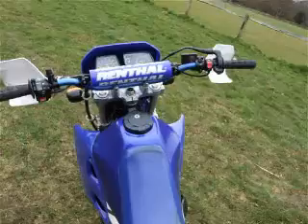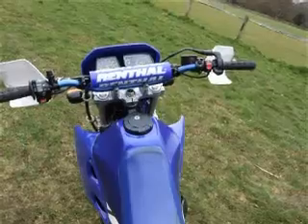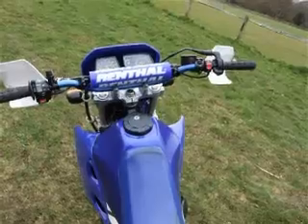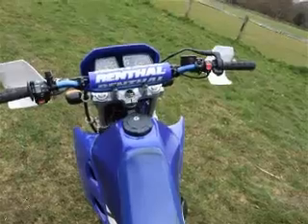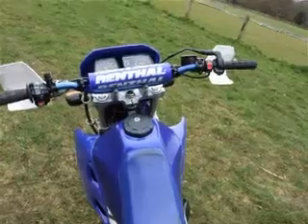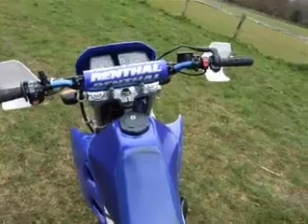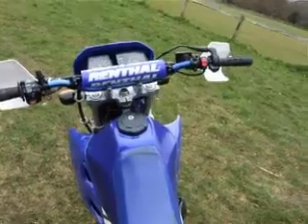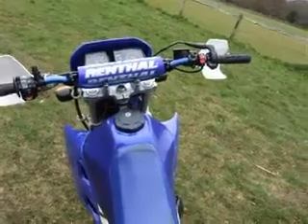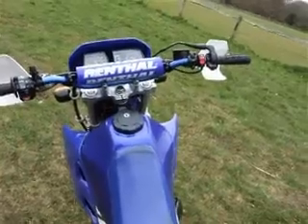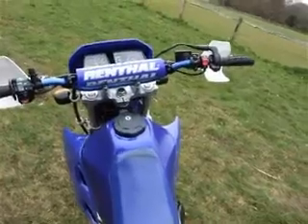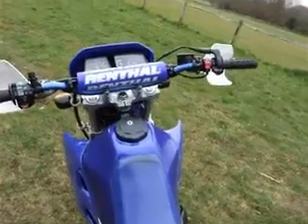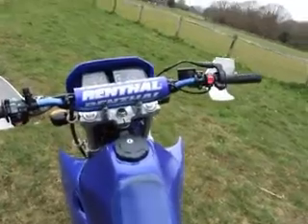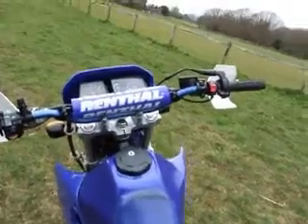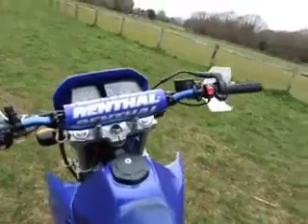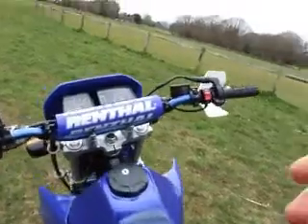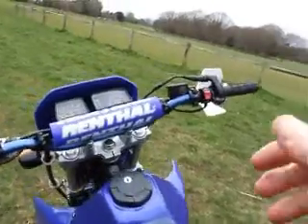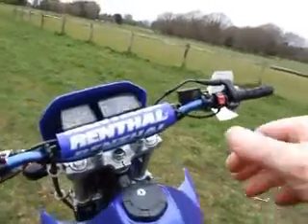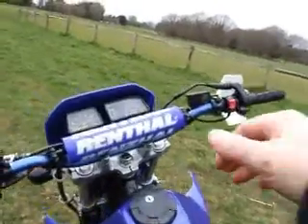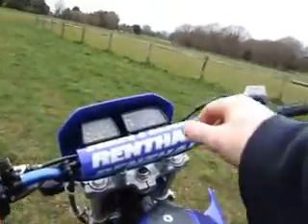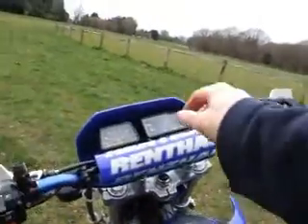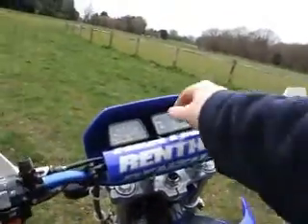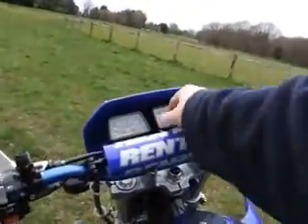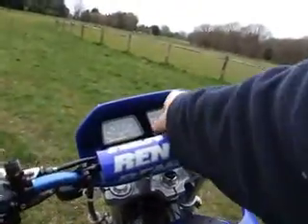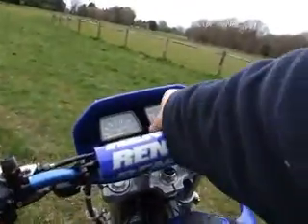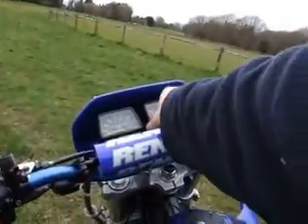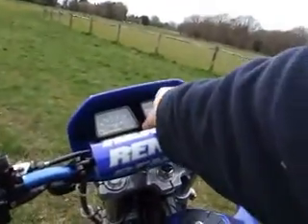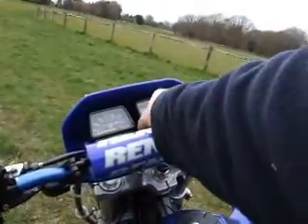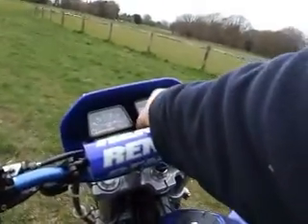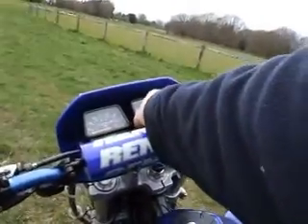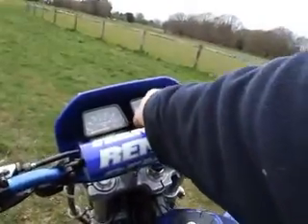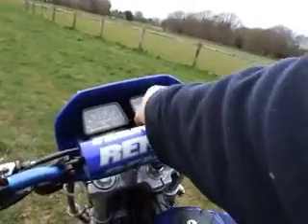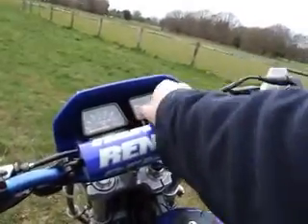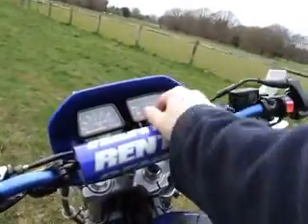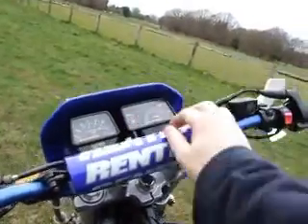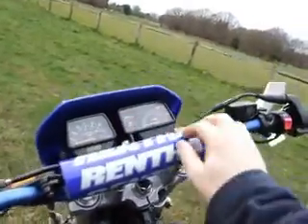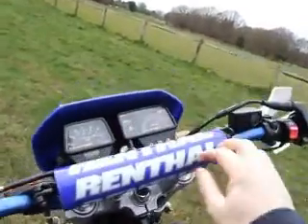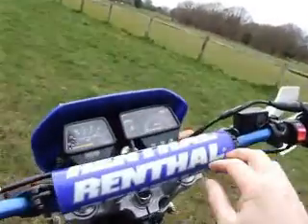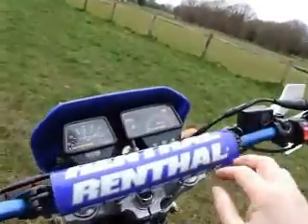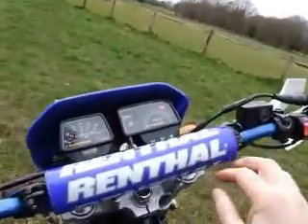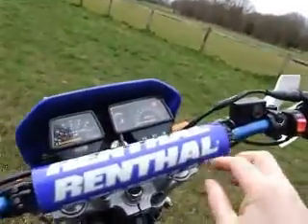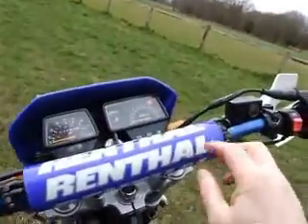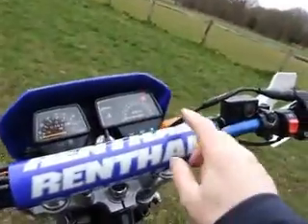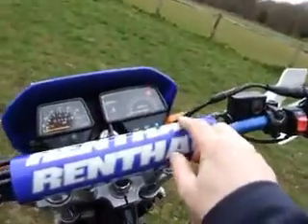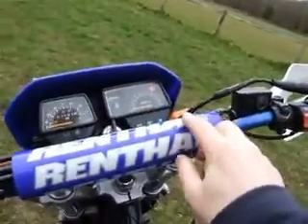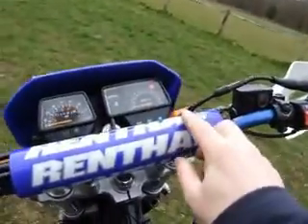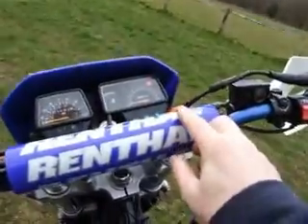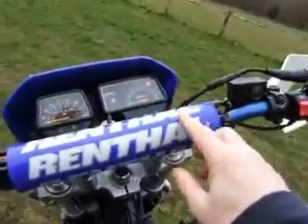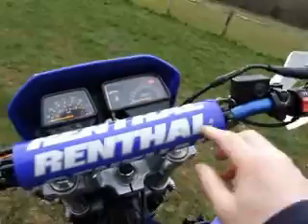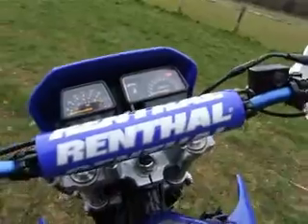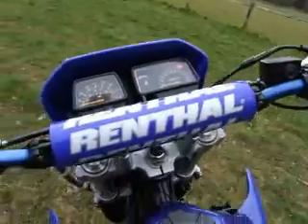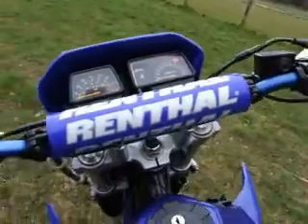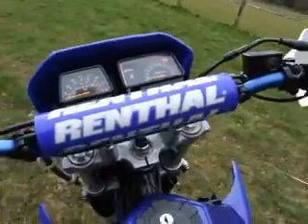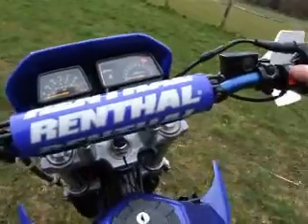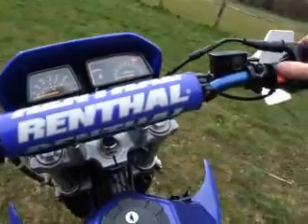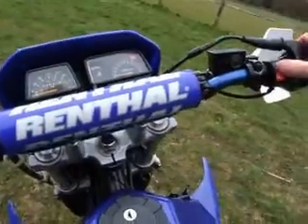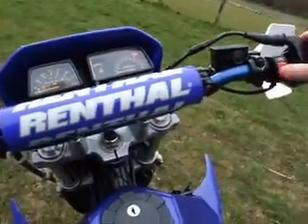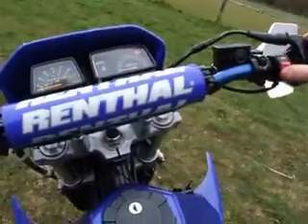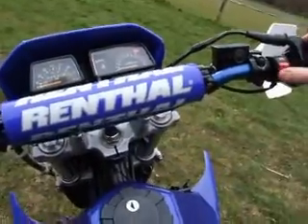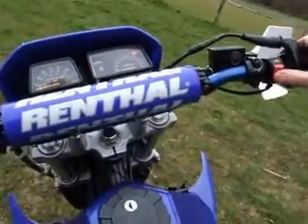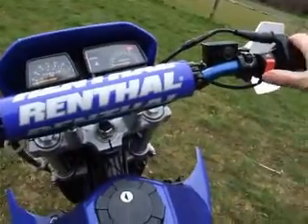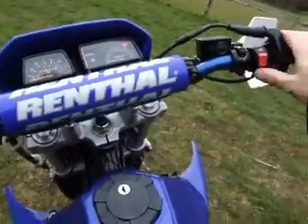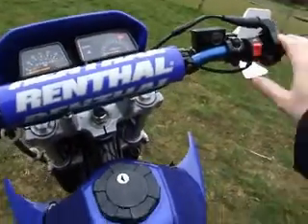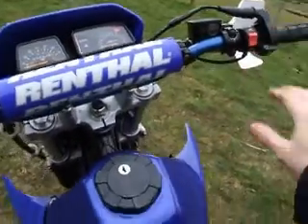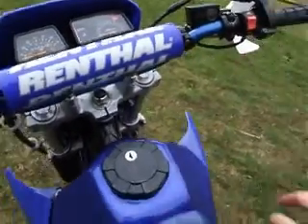Right, just to make sure that you can see it running. Ignition on, neutral on, run.